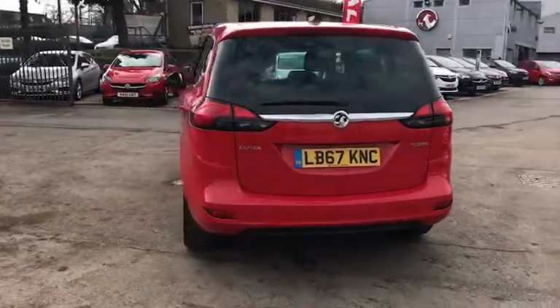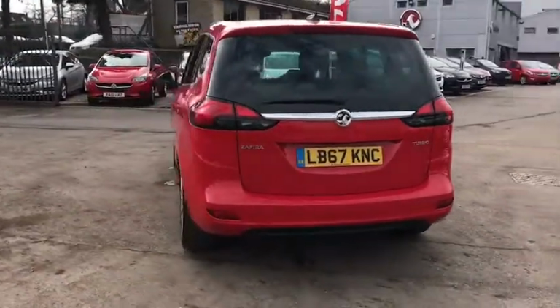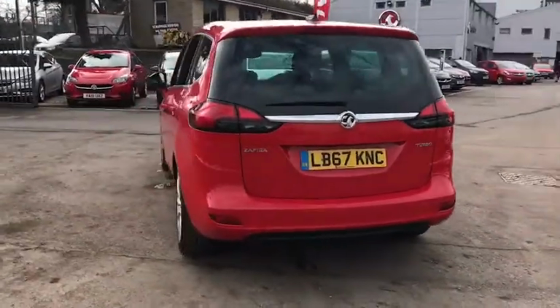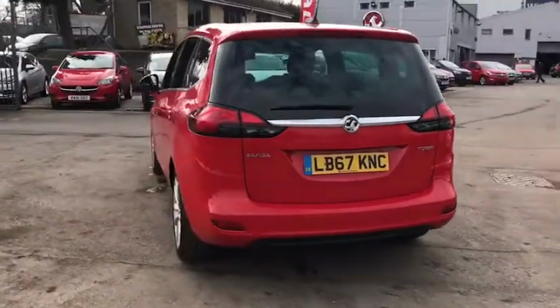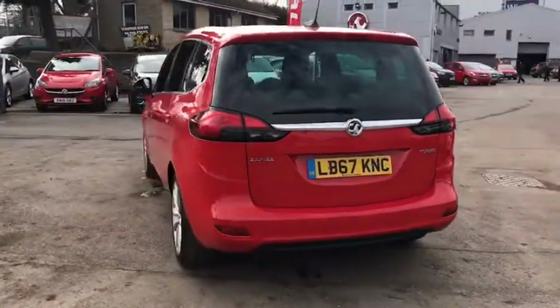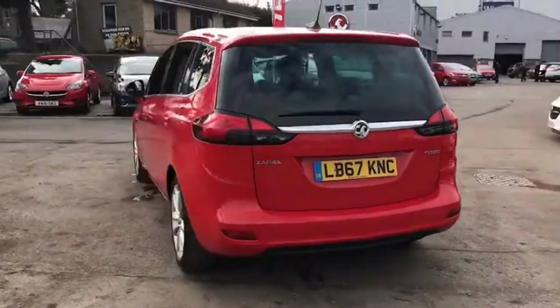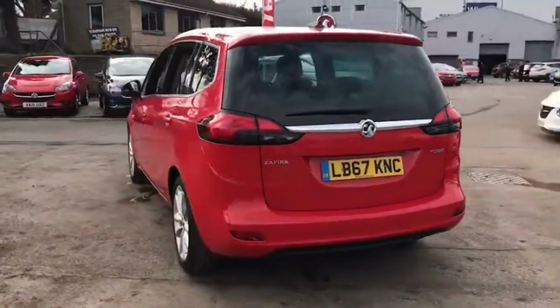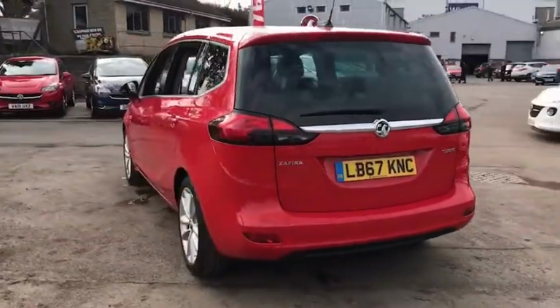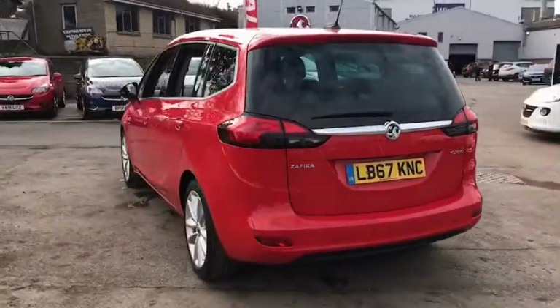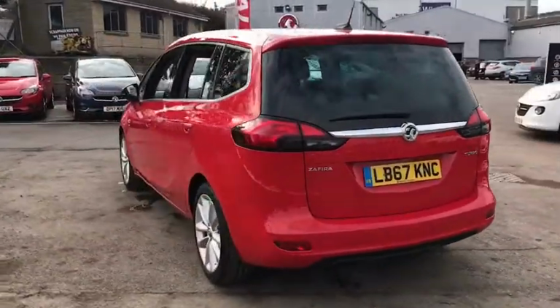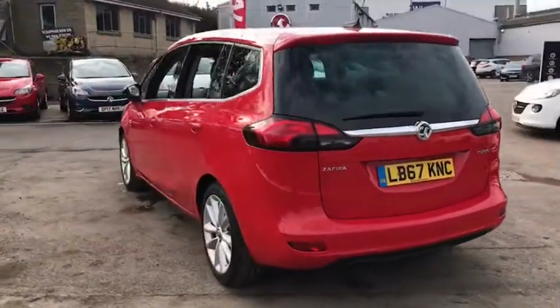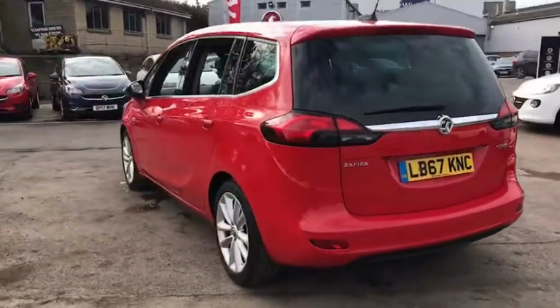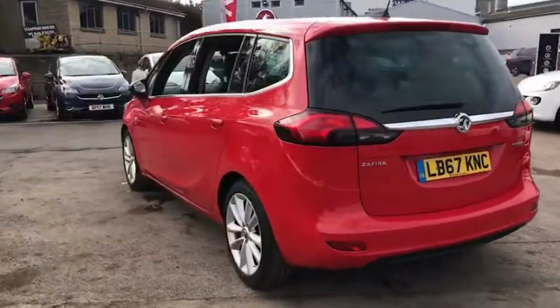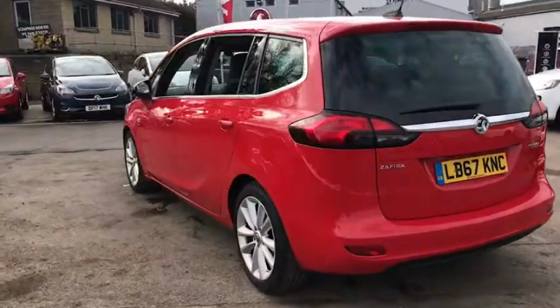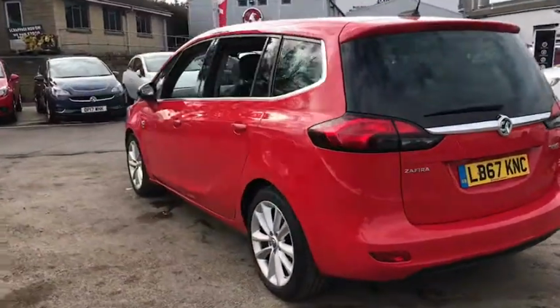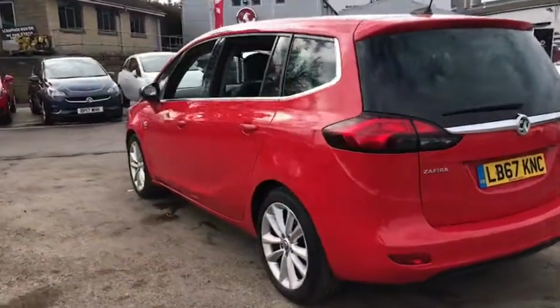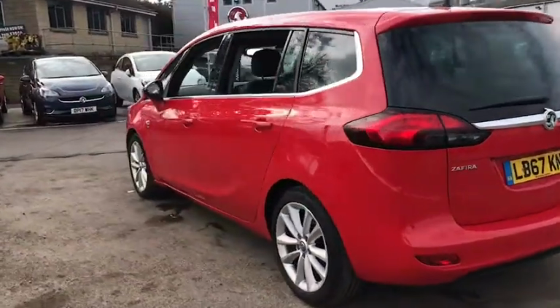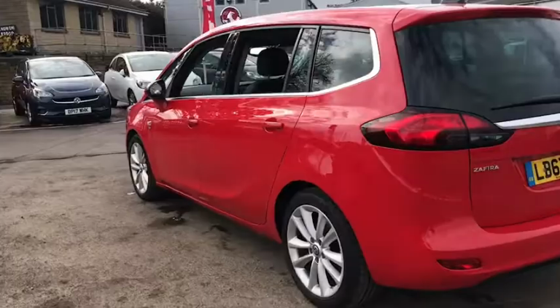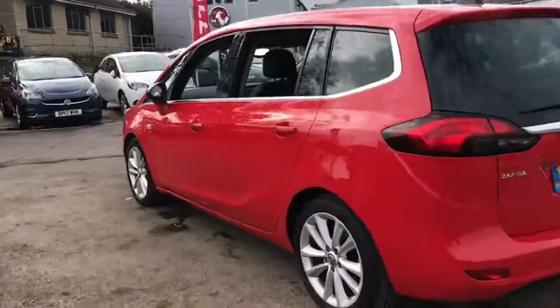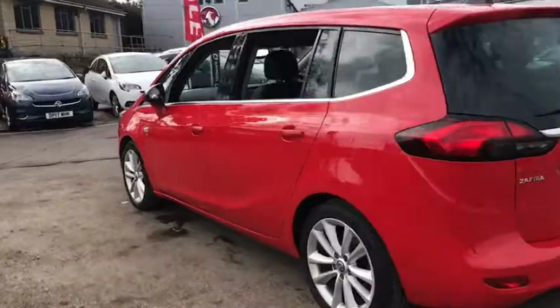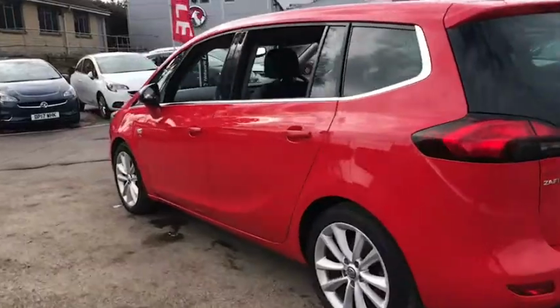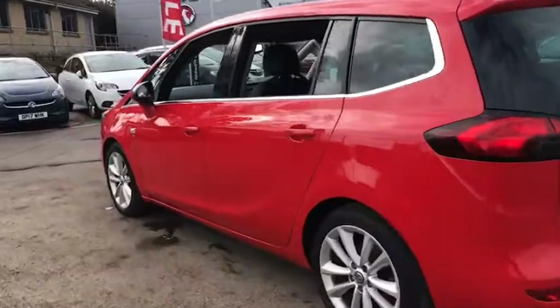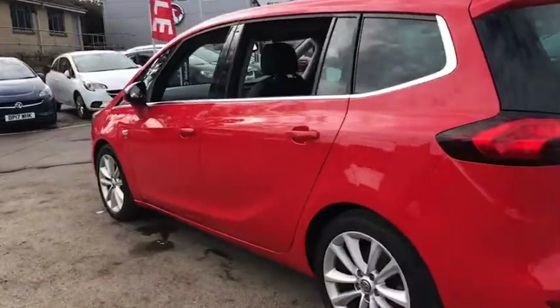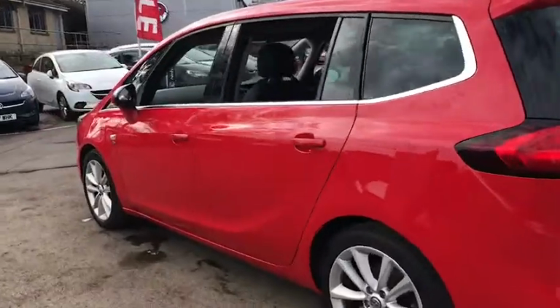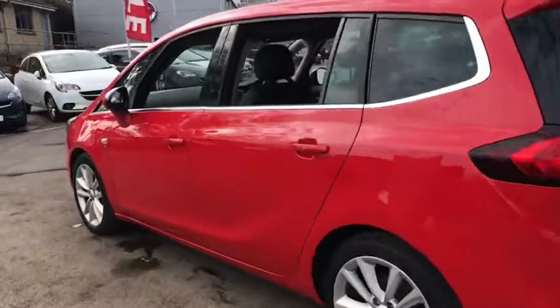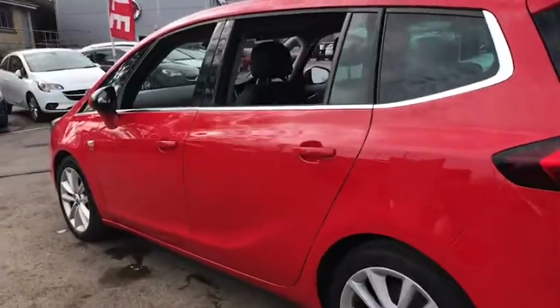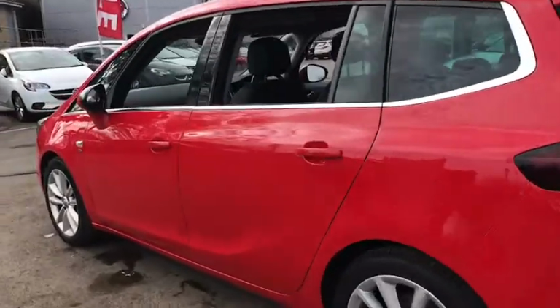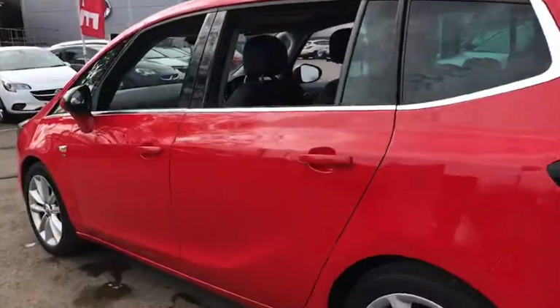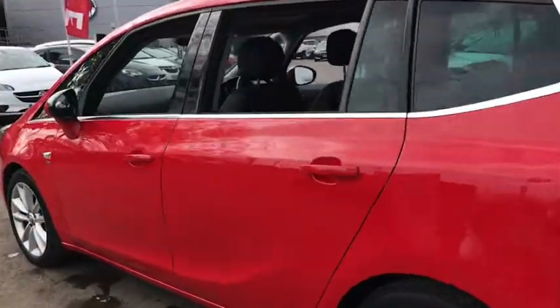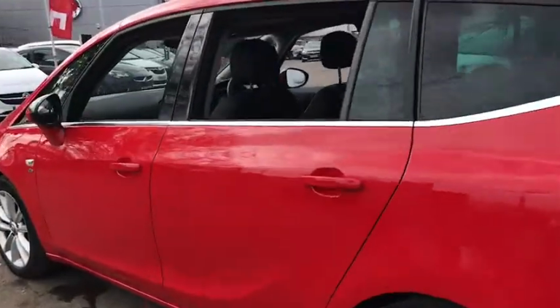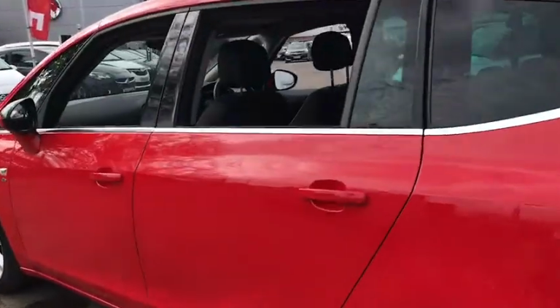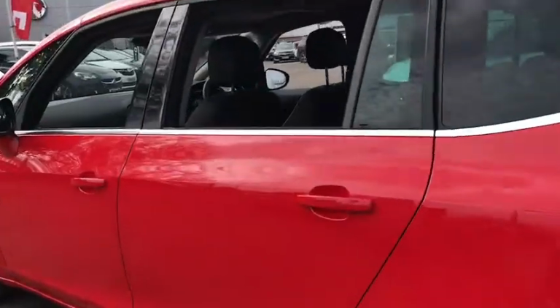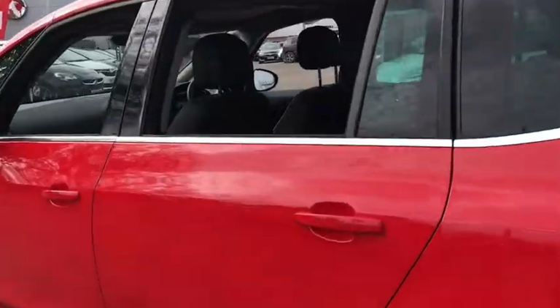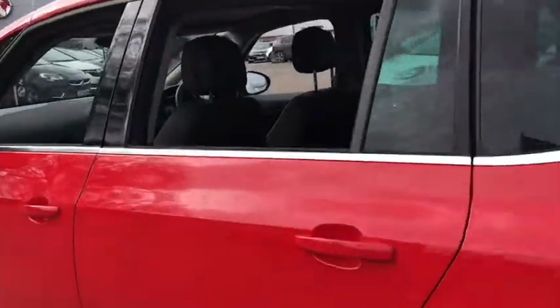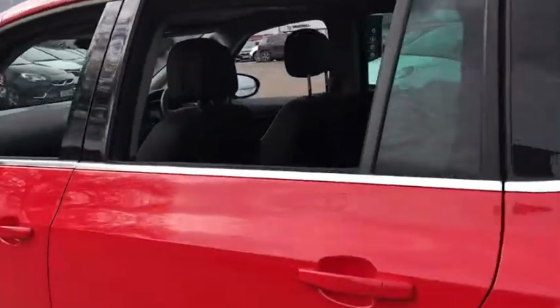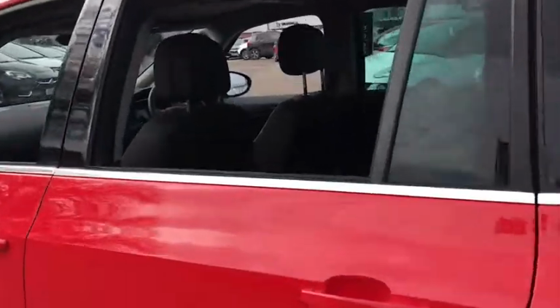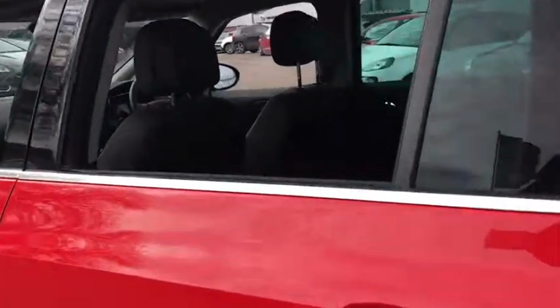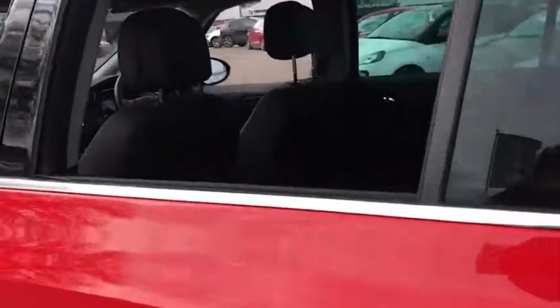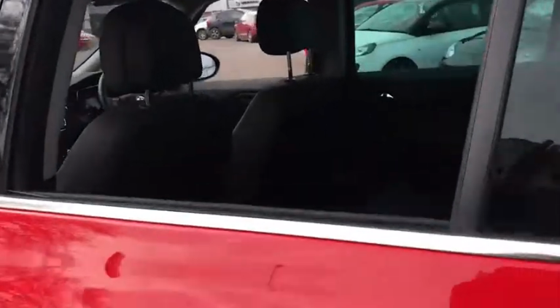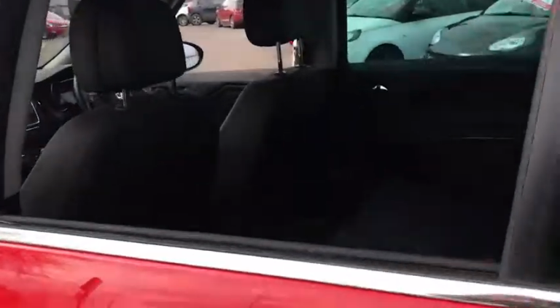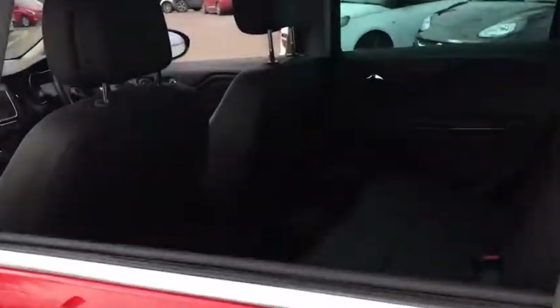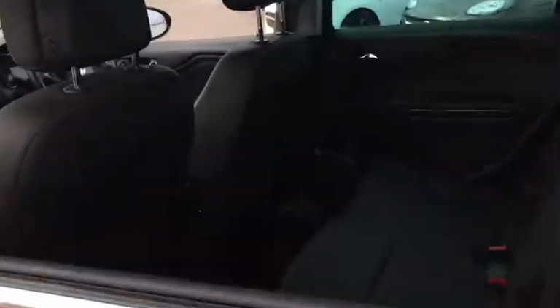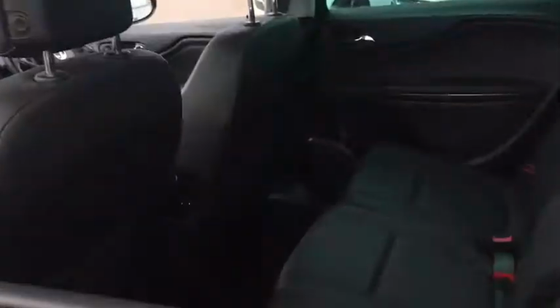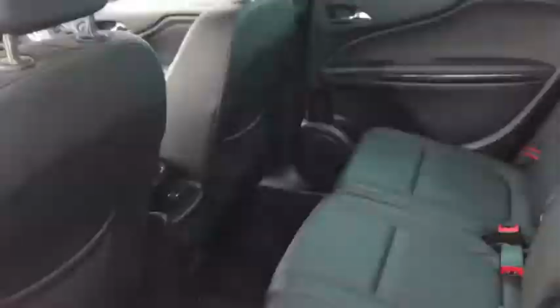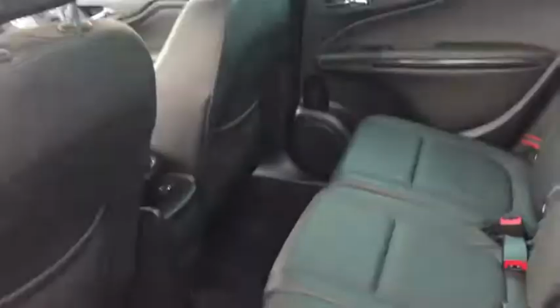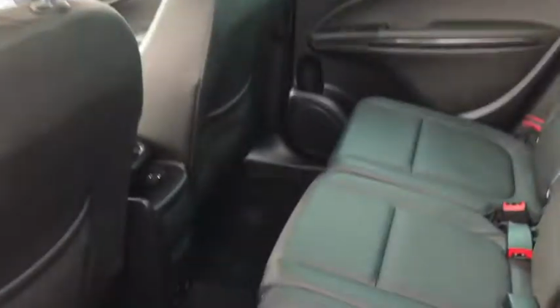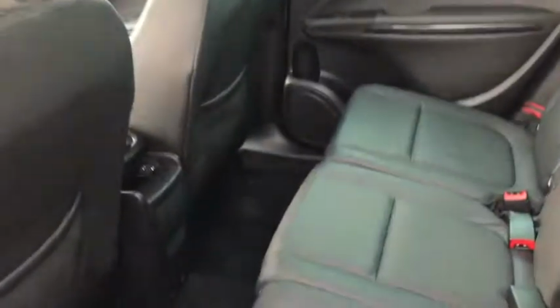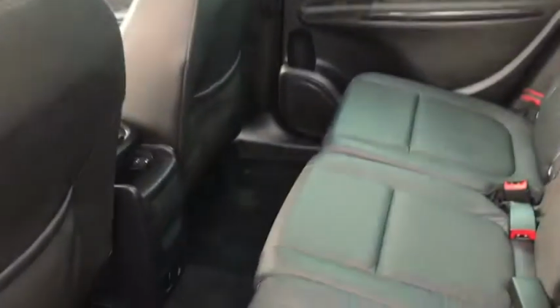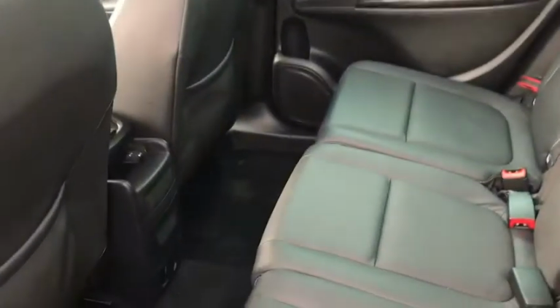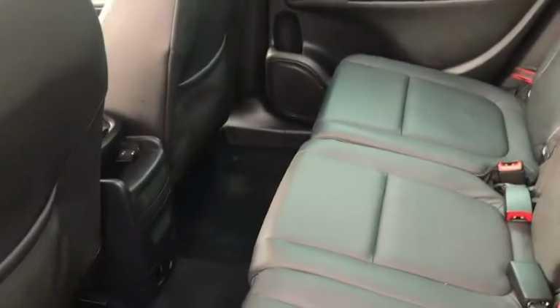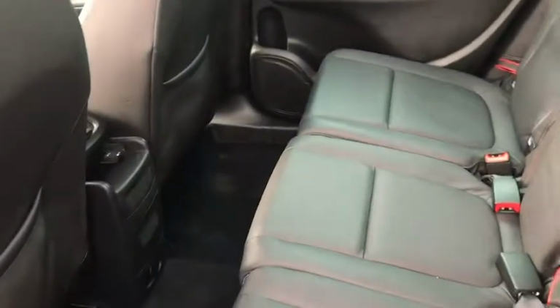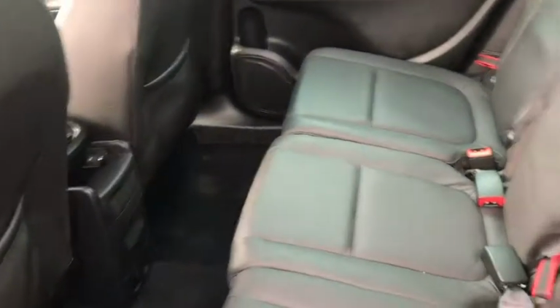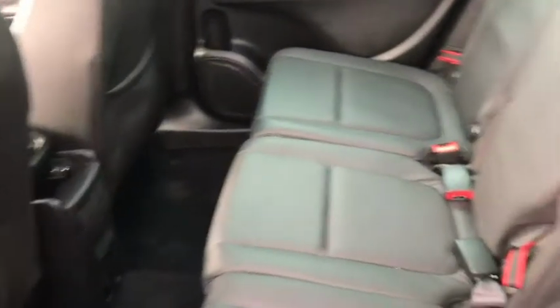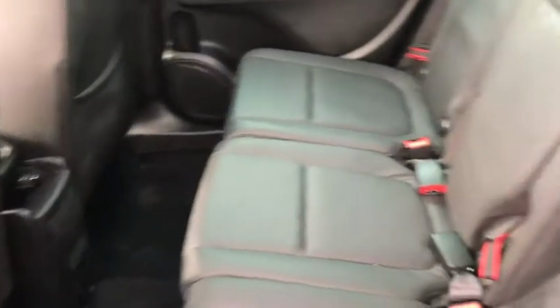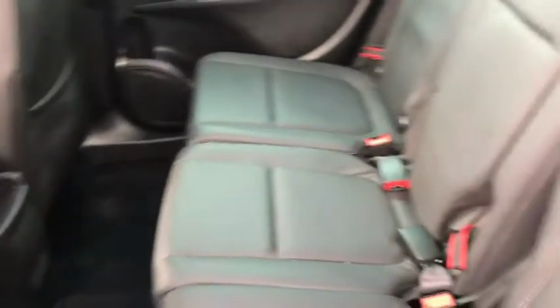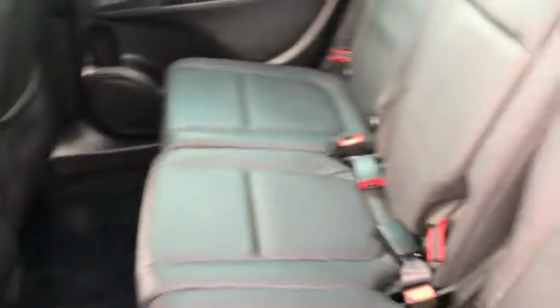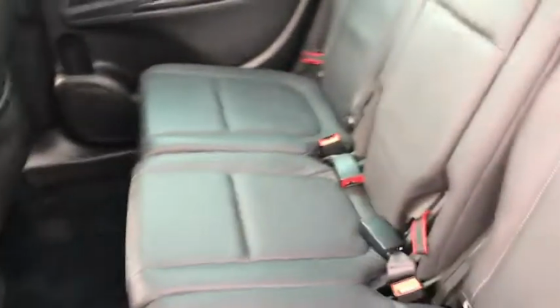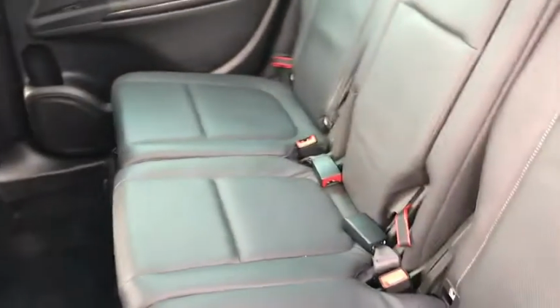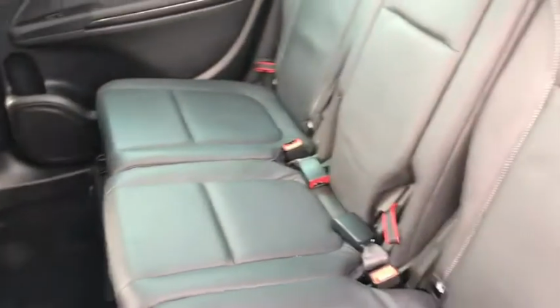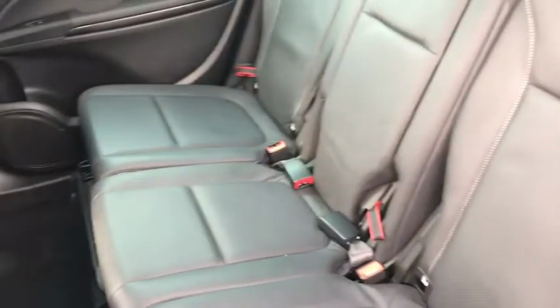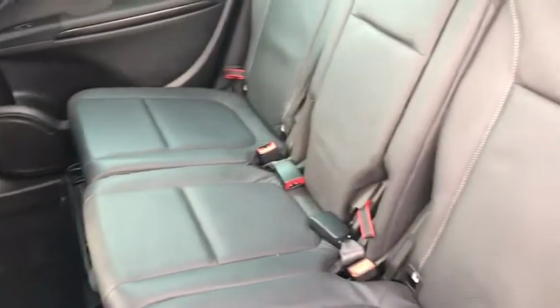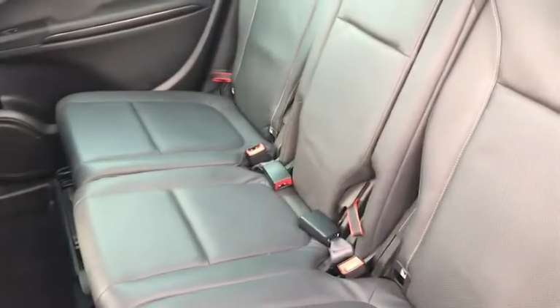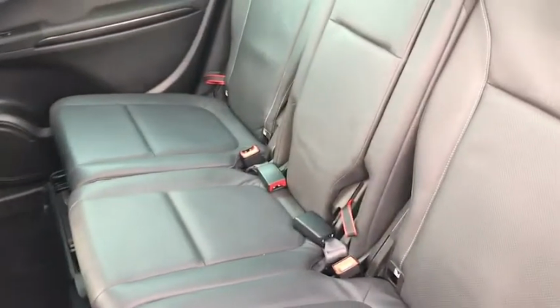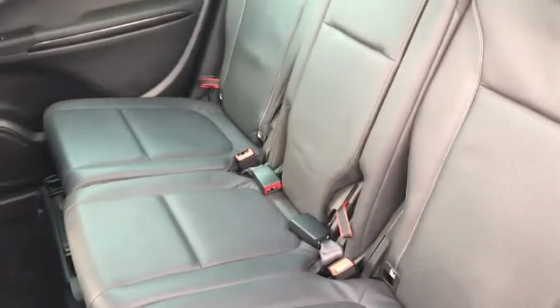As we move around to the back, we have seven seats, plenty of legroom and also child seat connections.